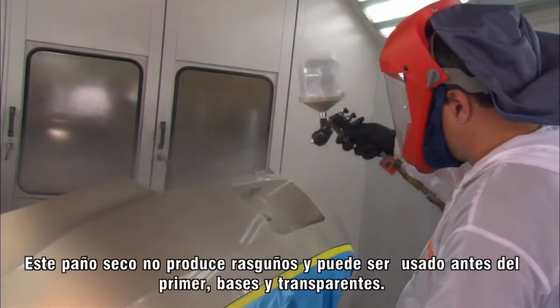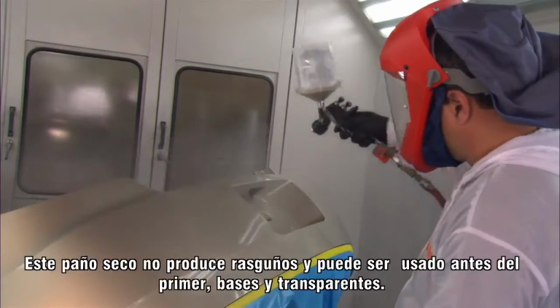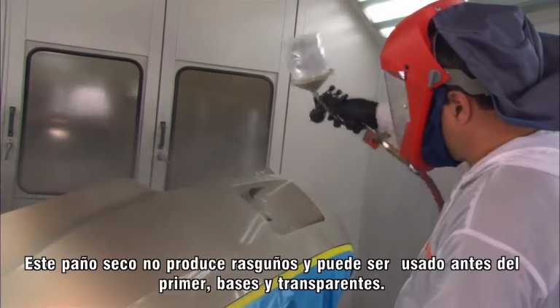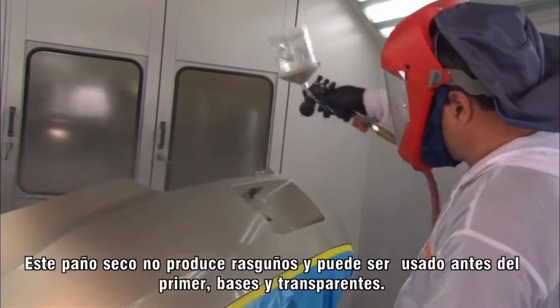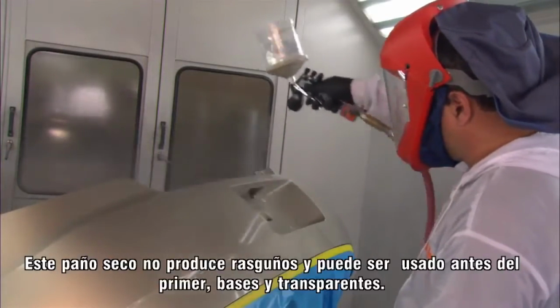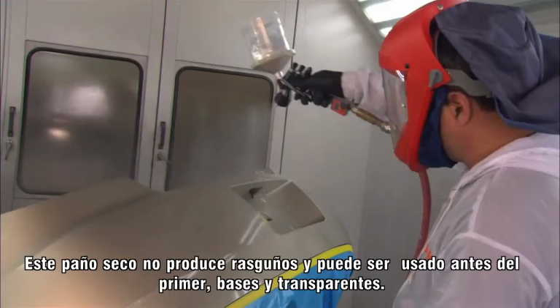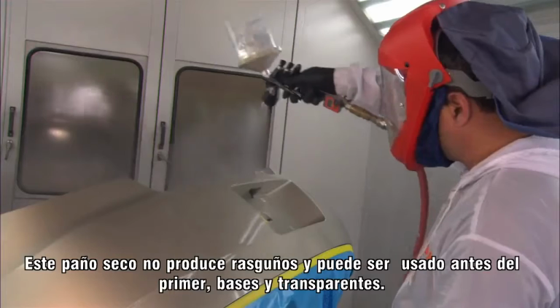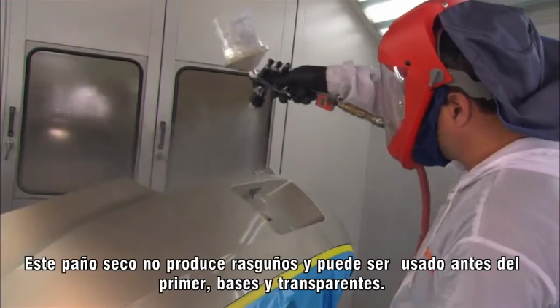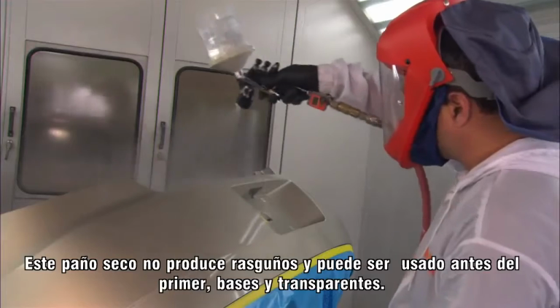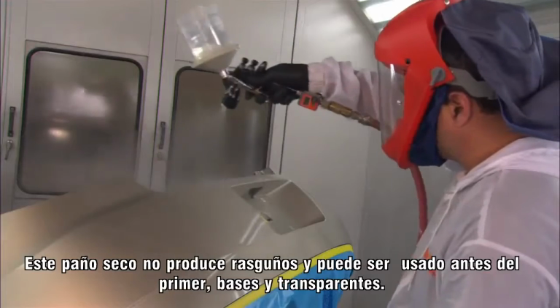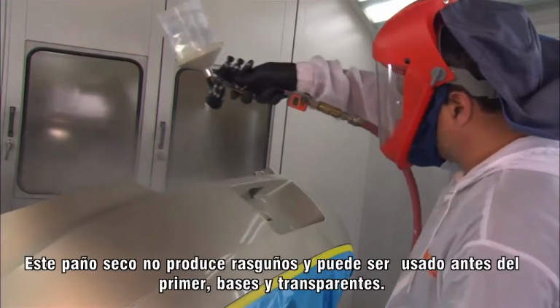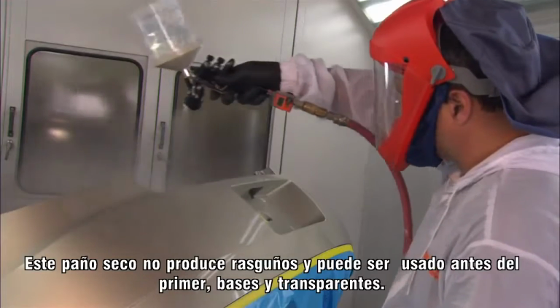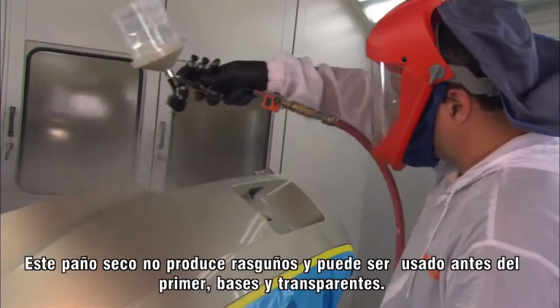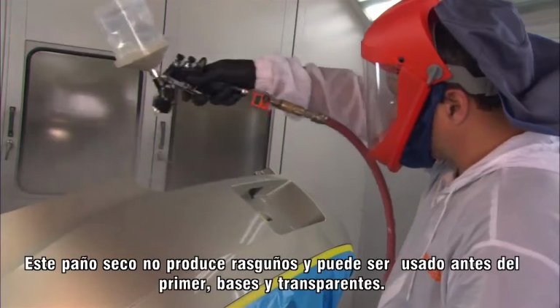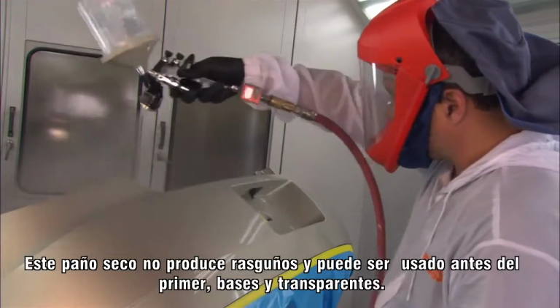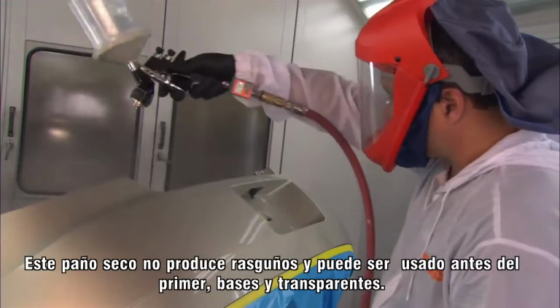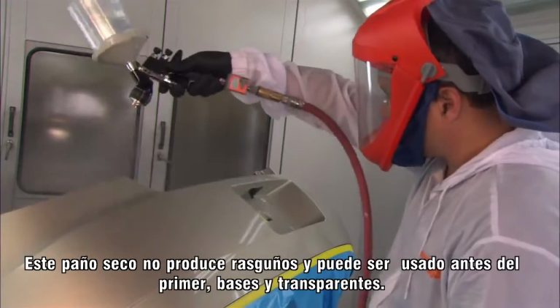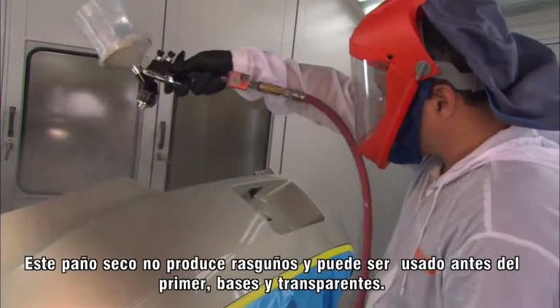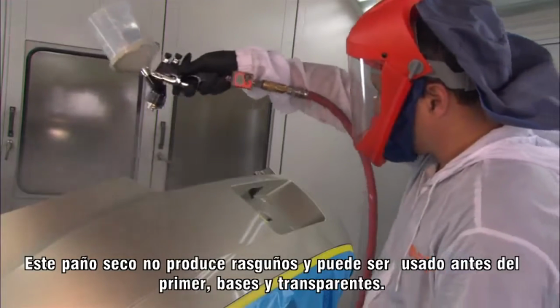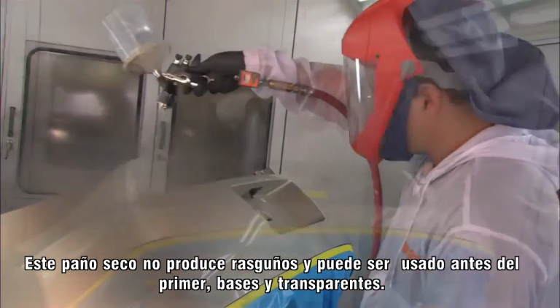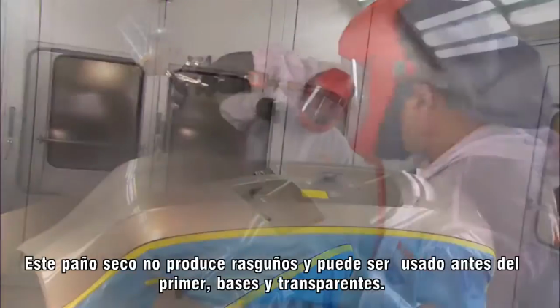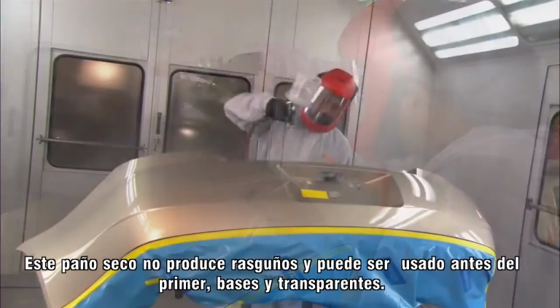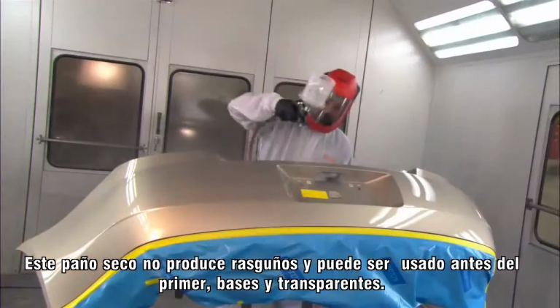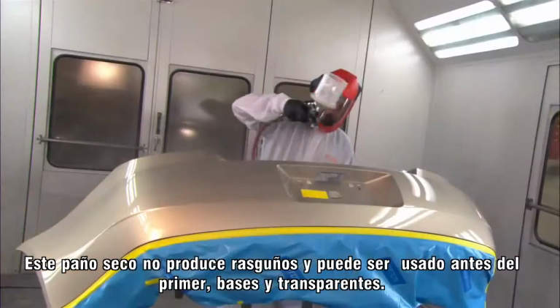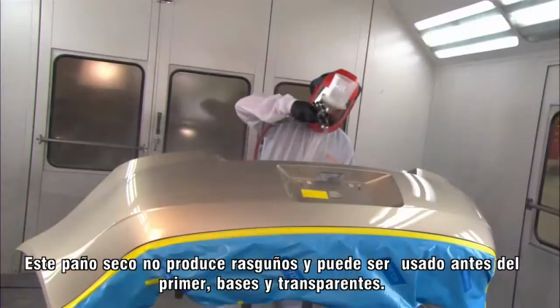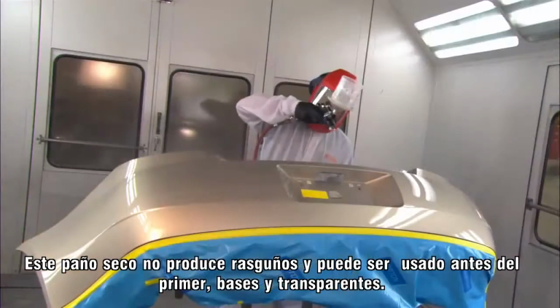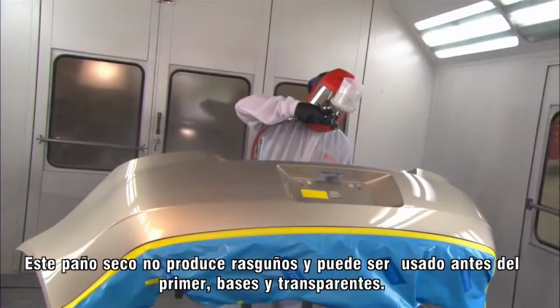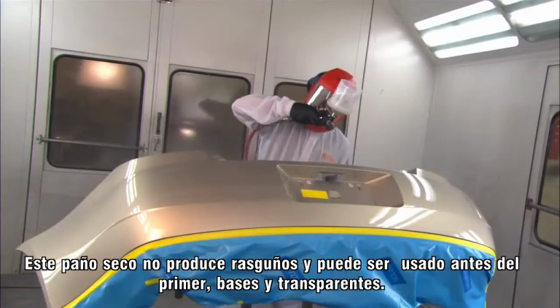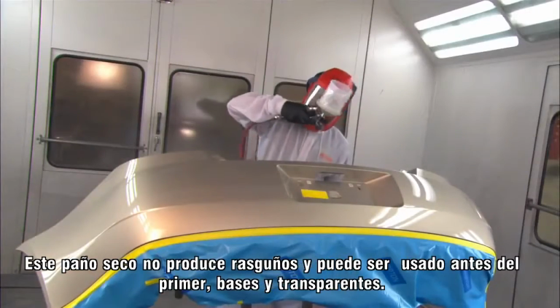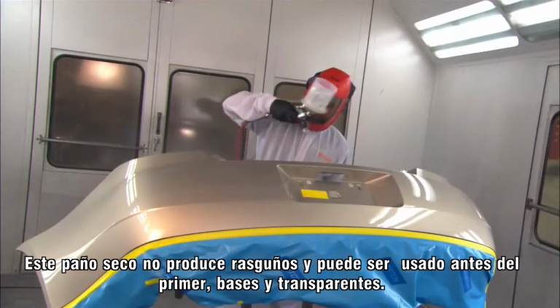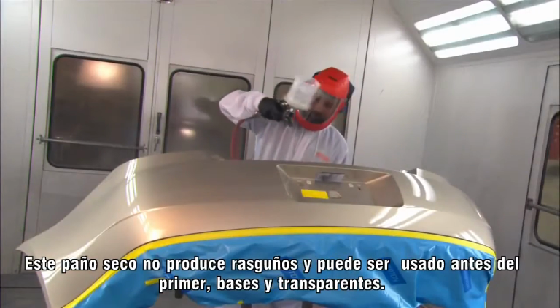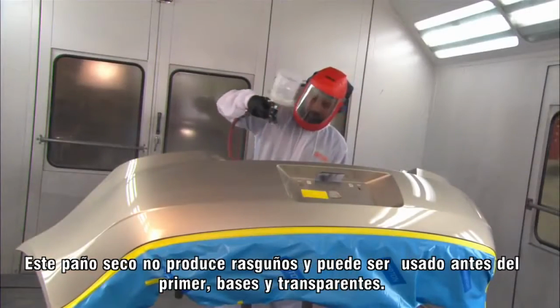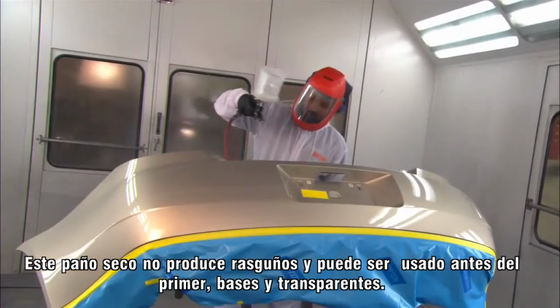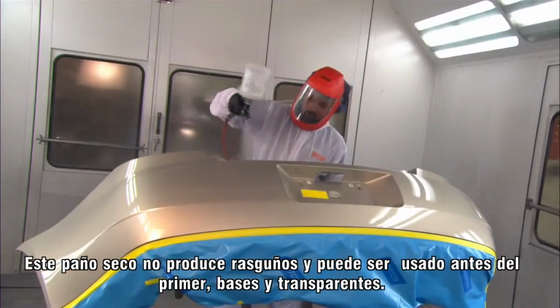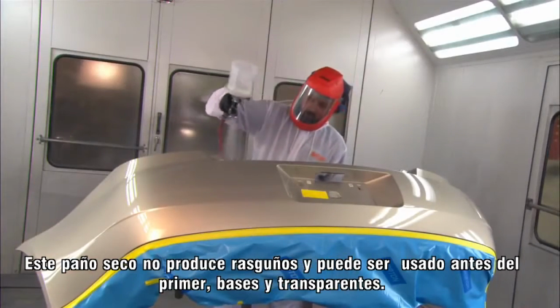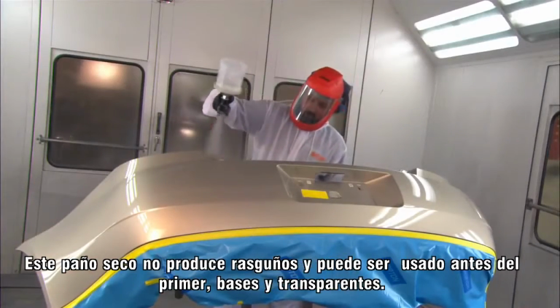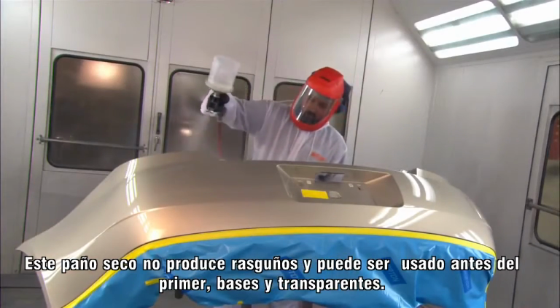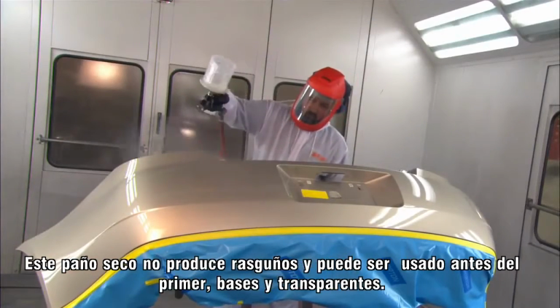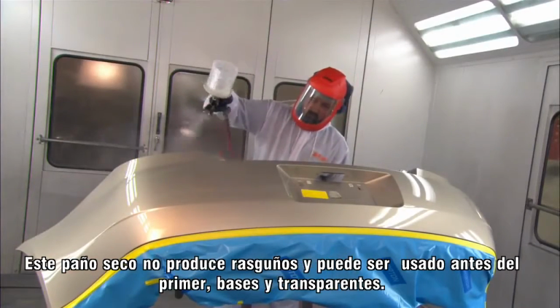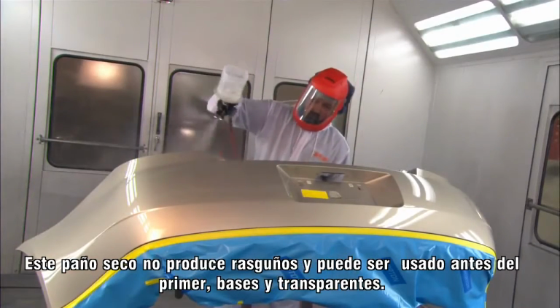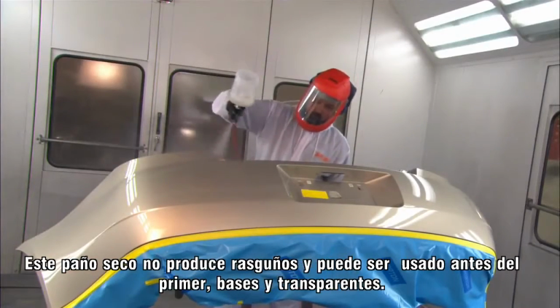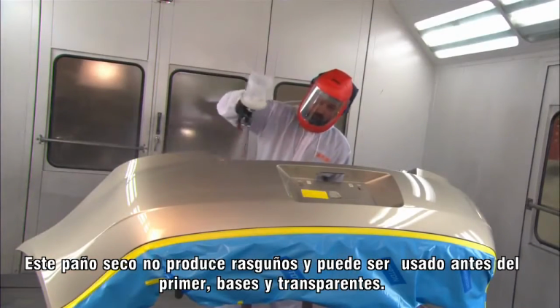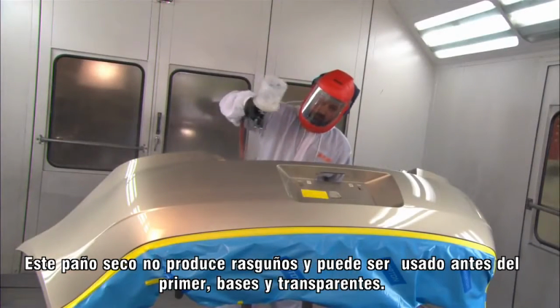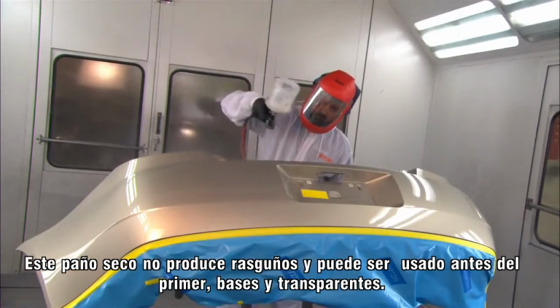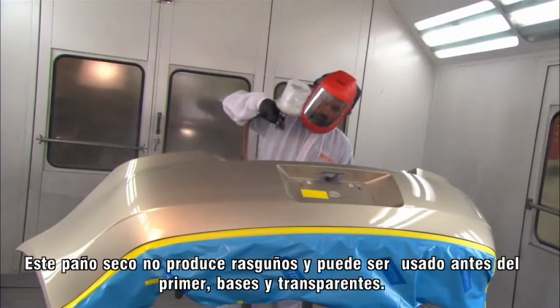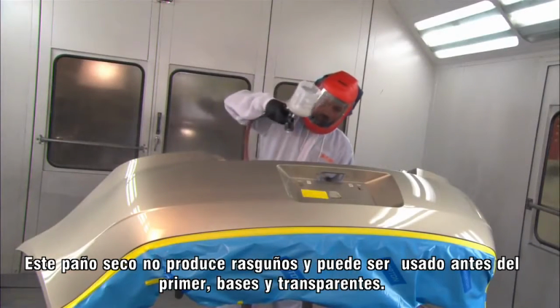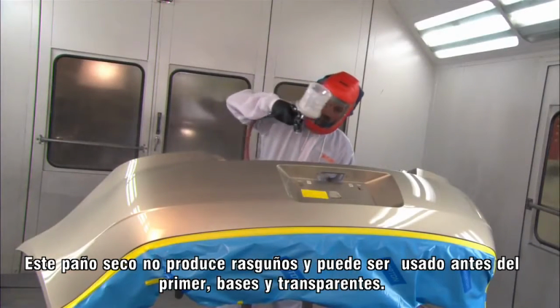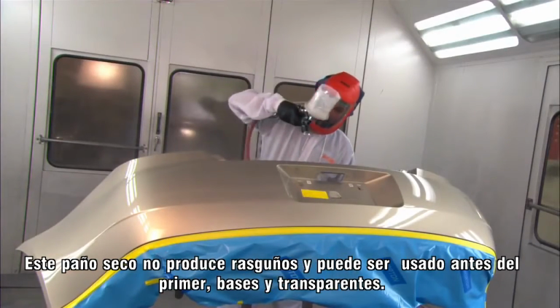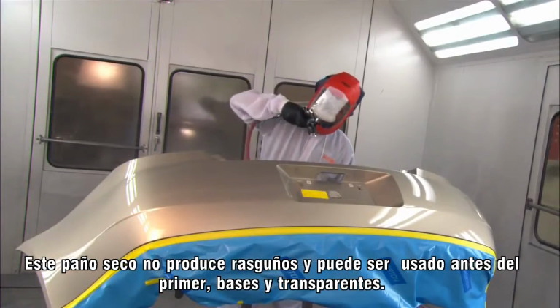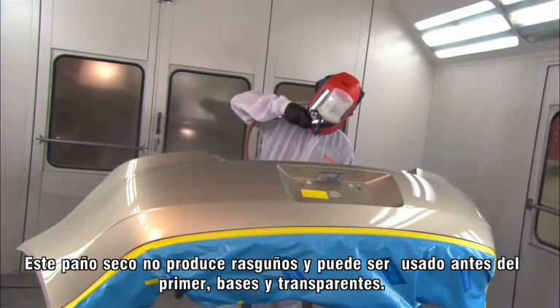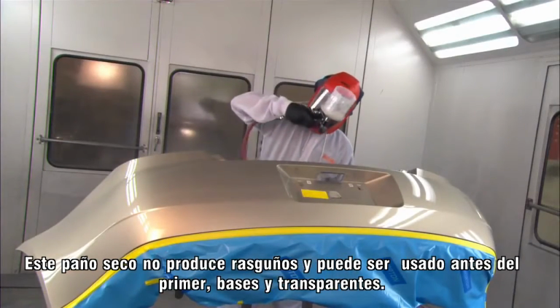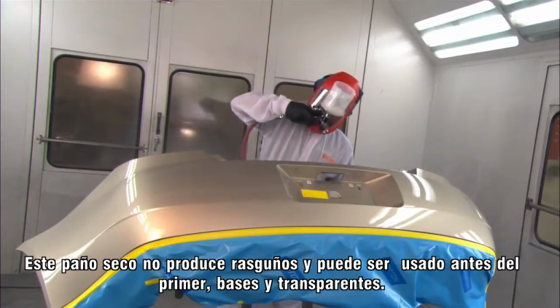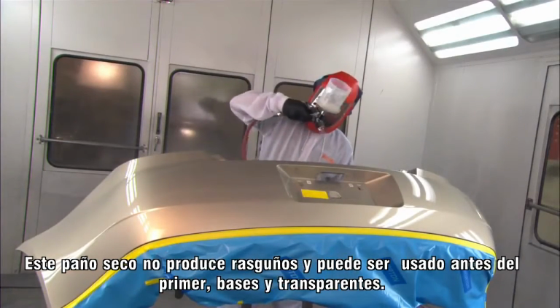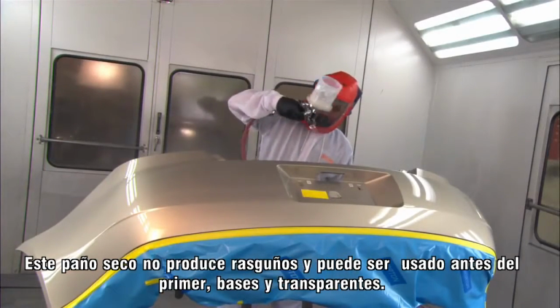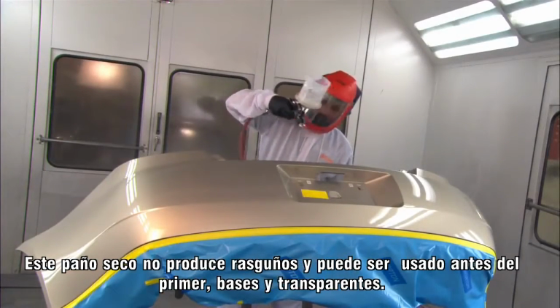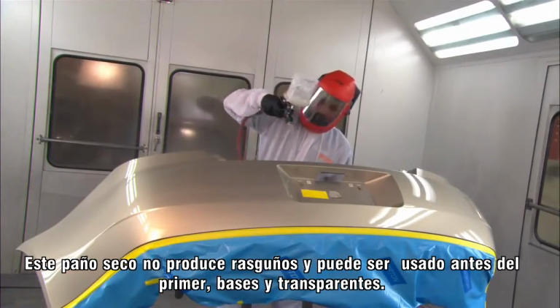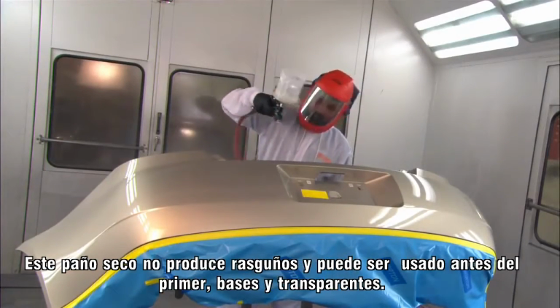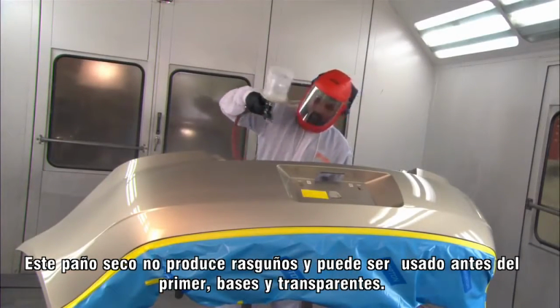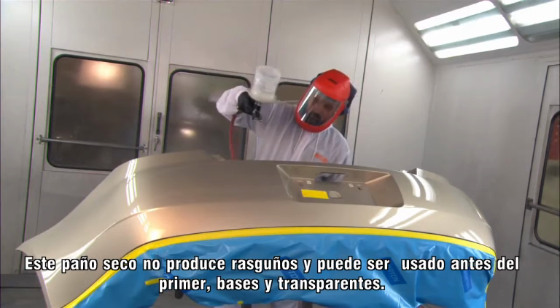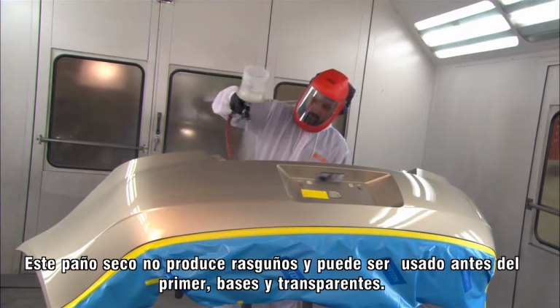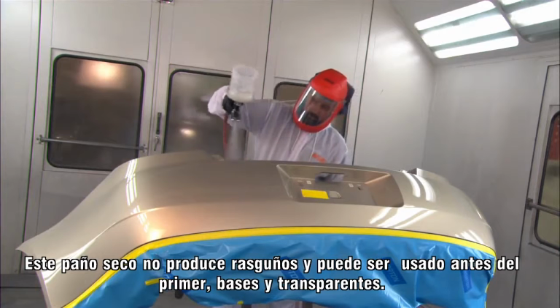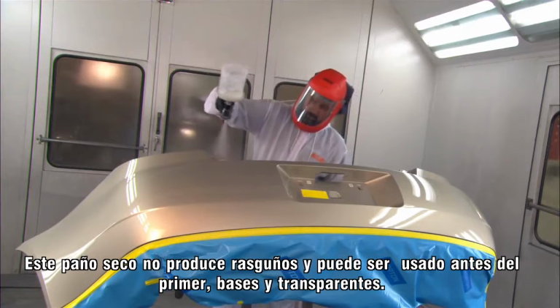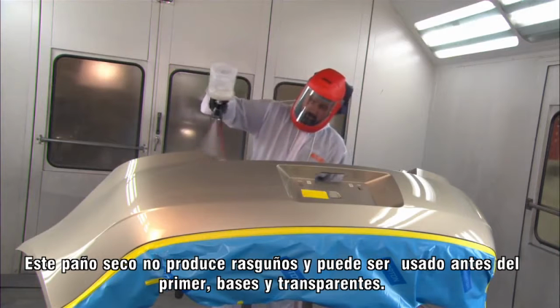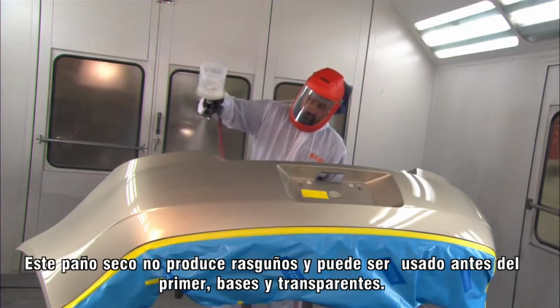This dry wiper is a no-marring product and can be used before primer, base coats, and clear coats.